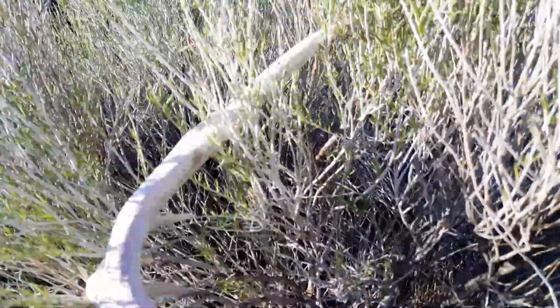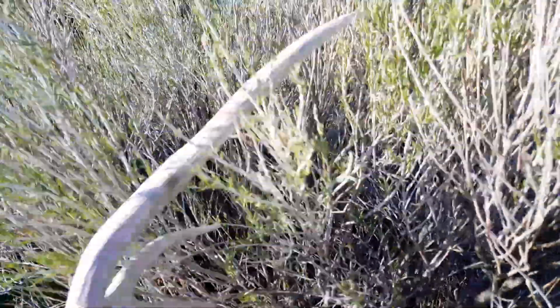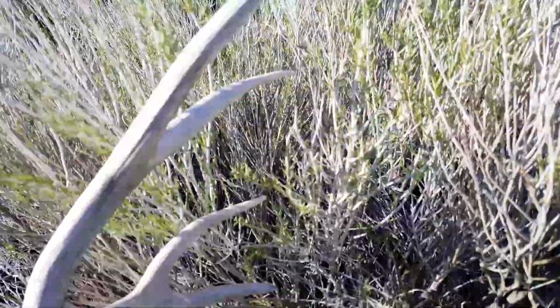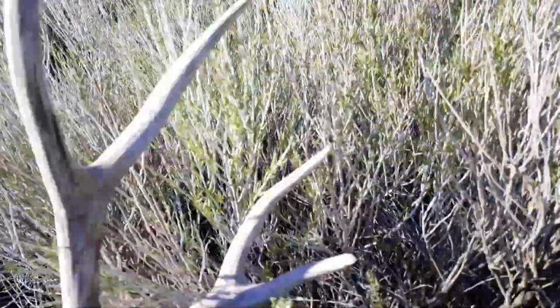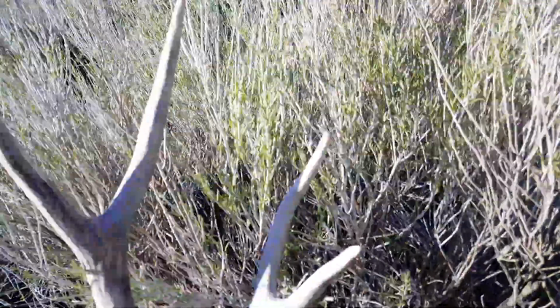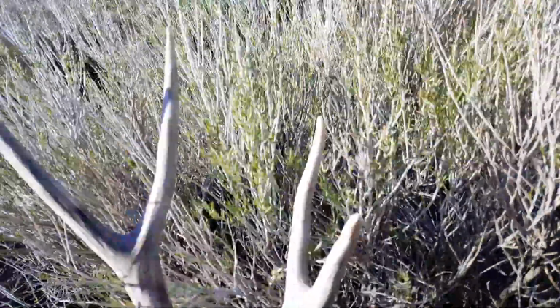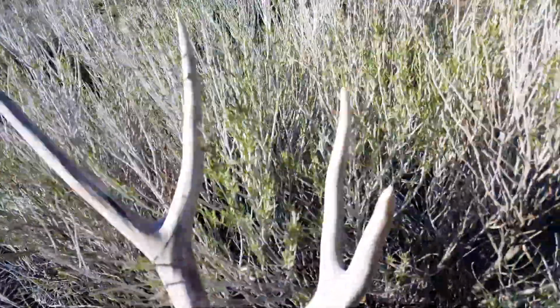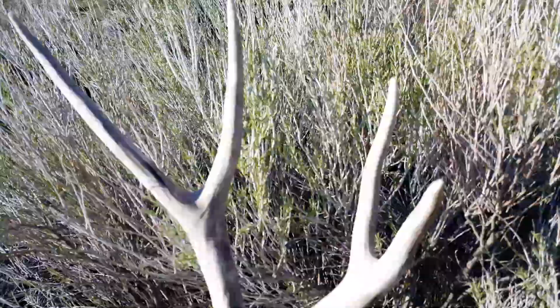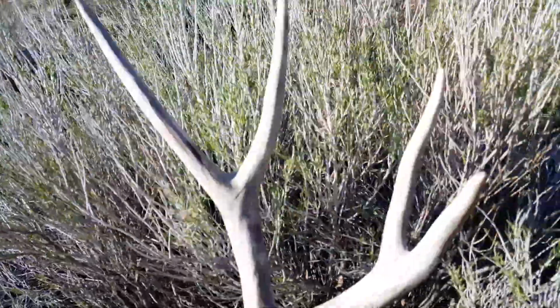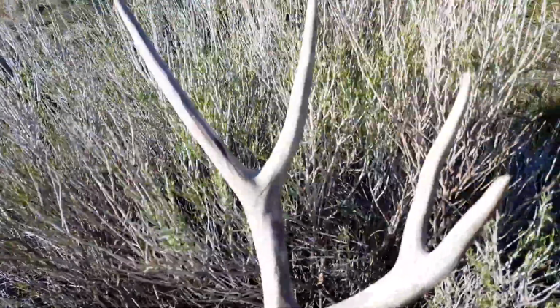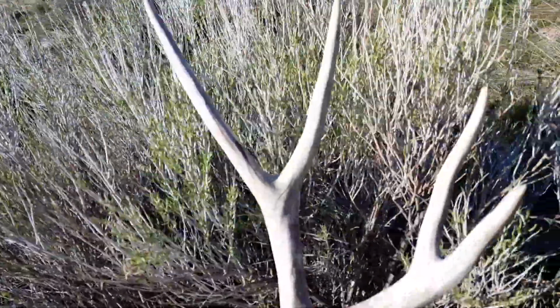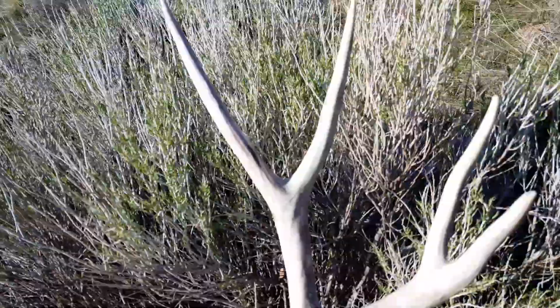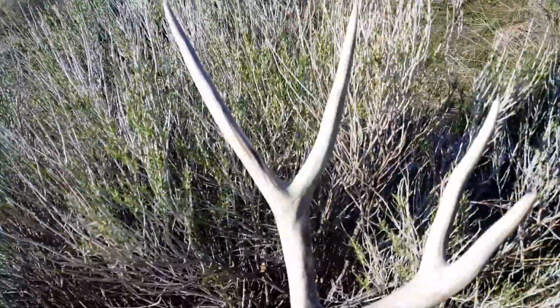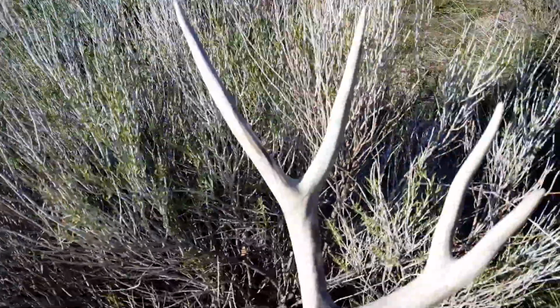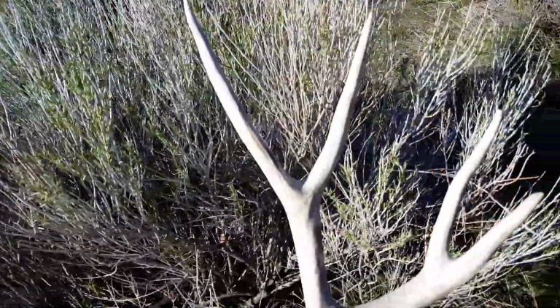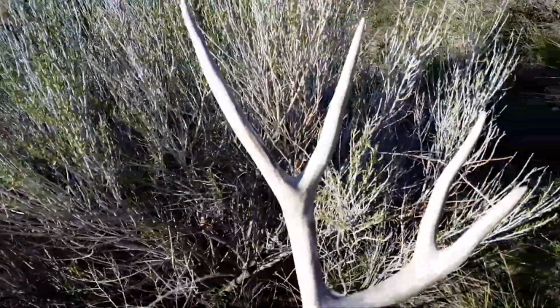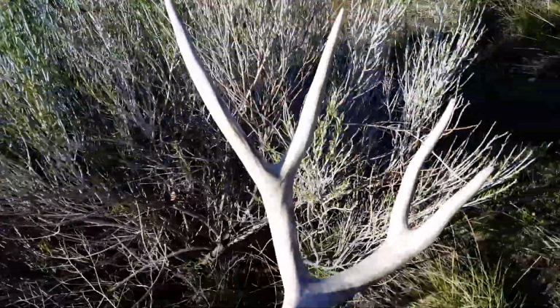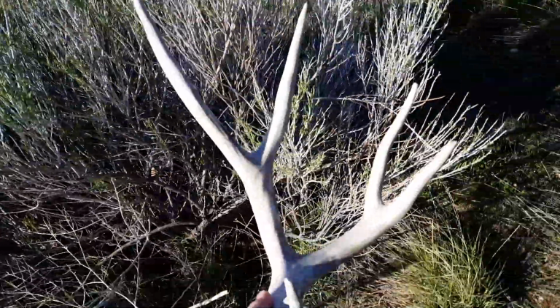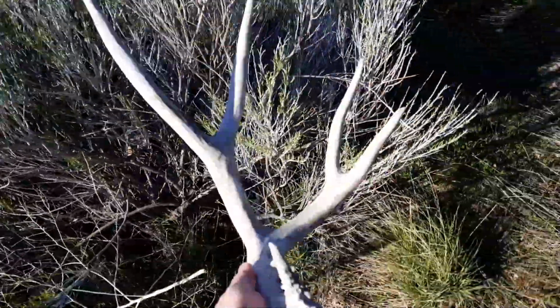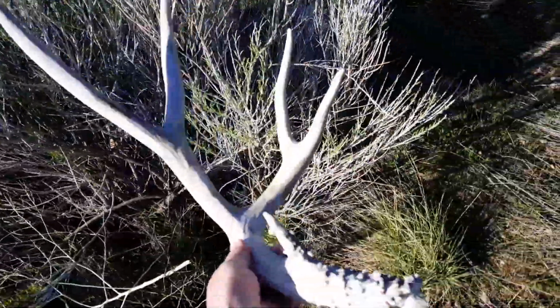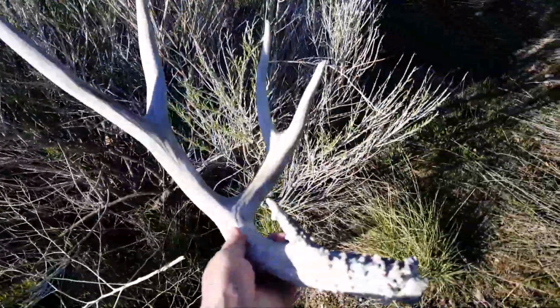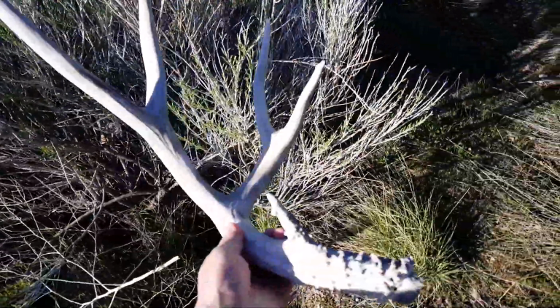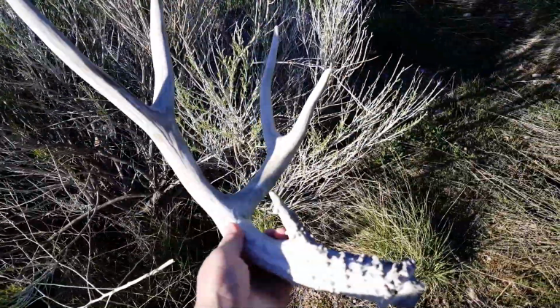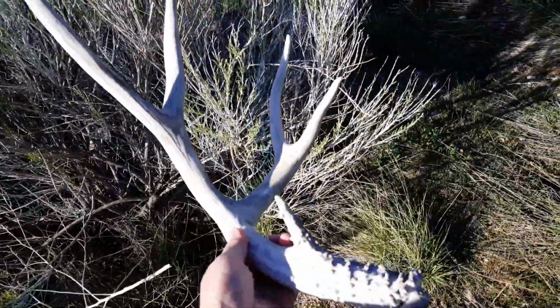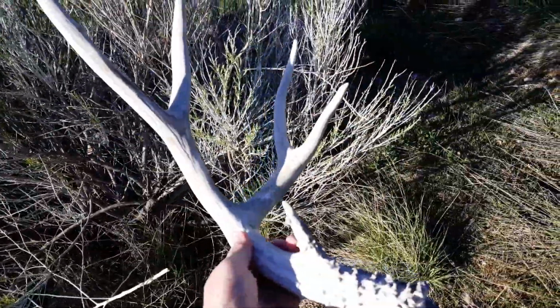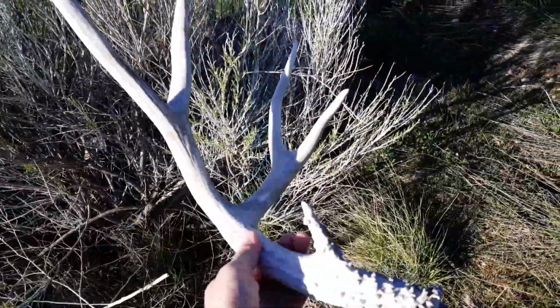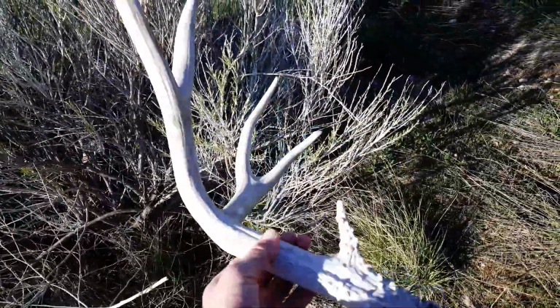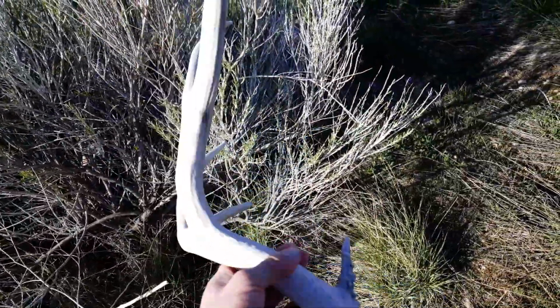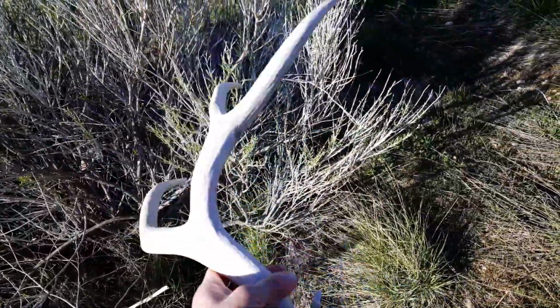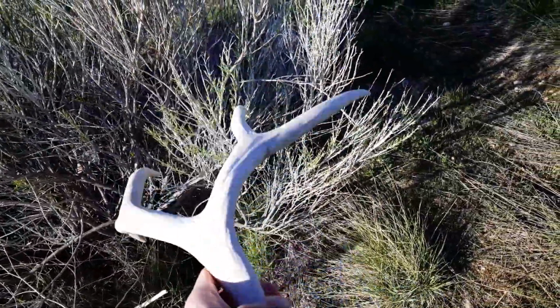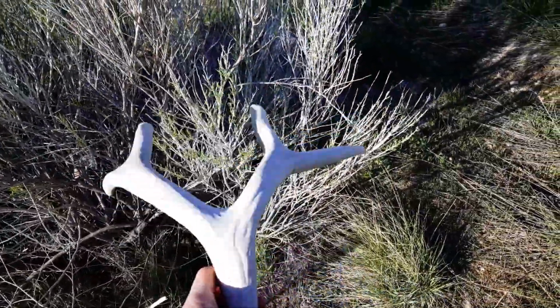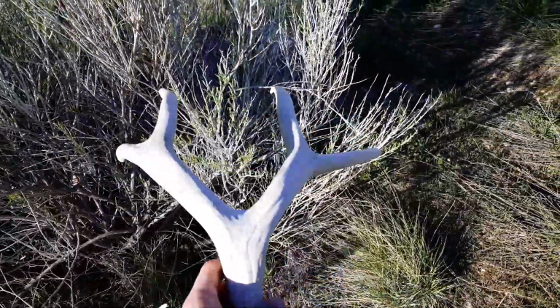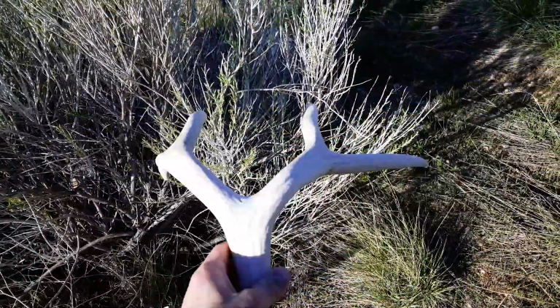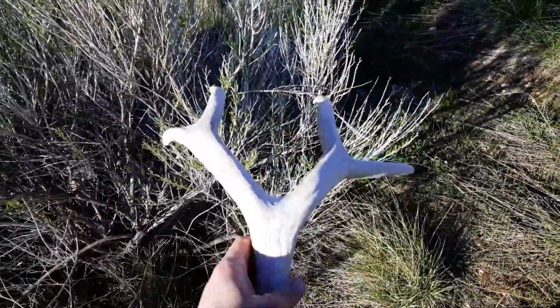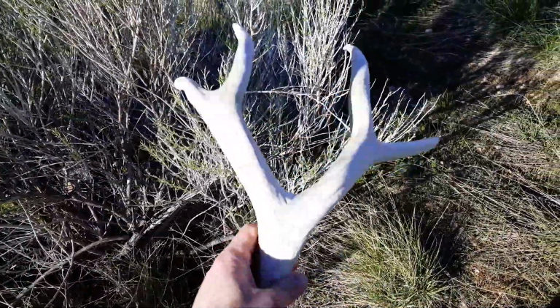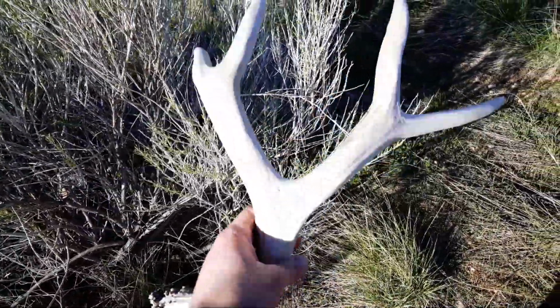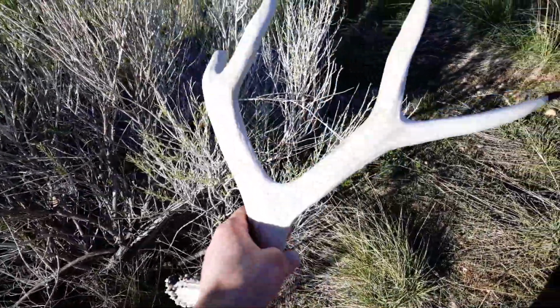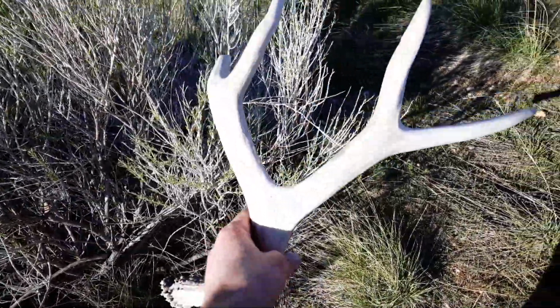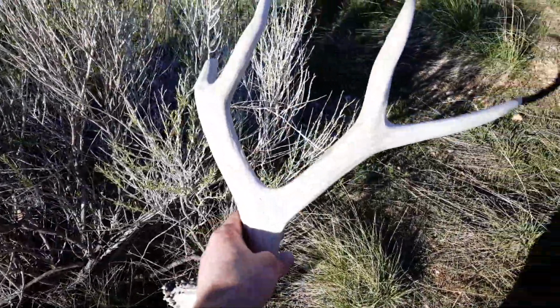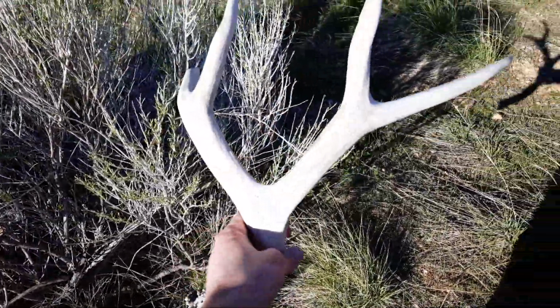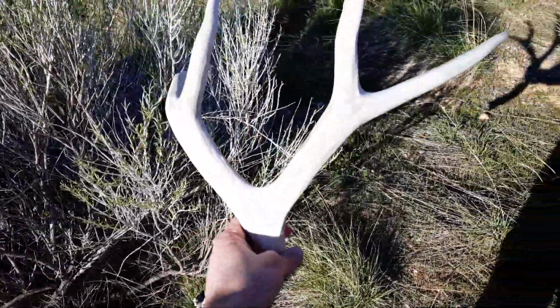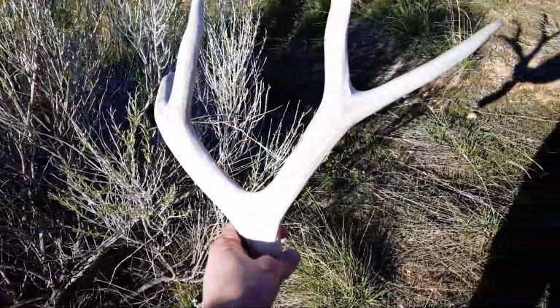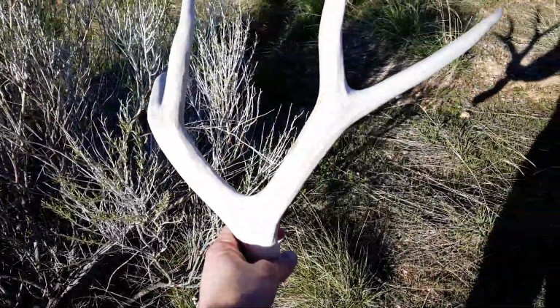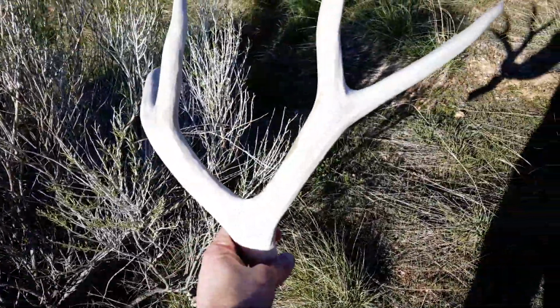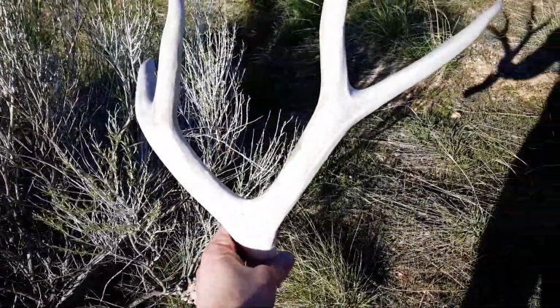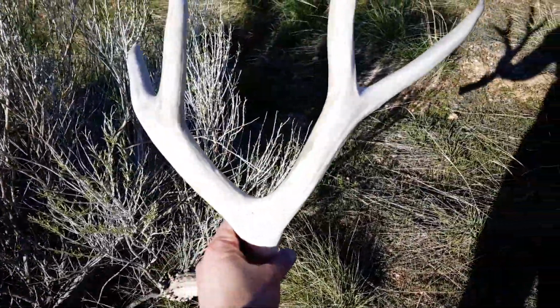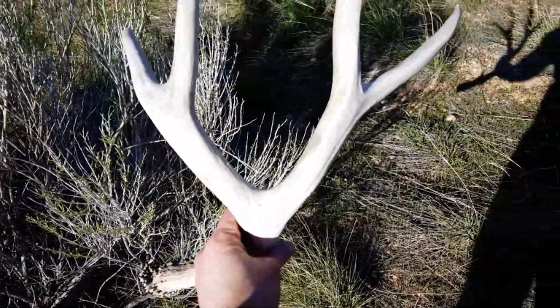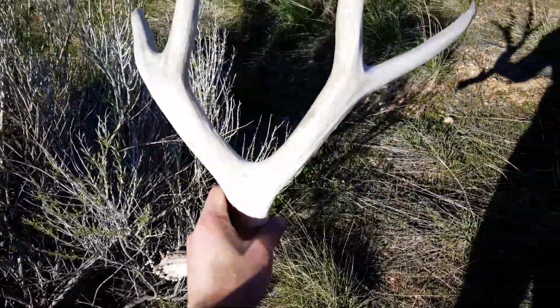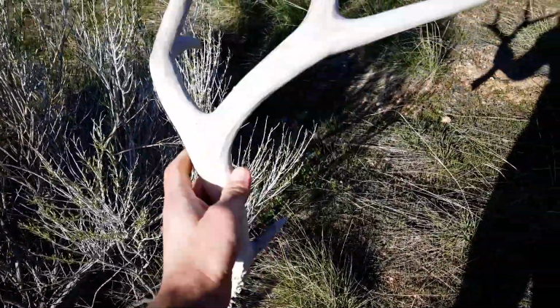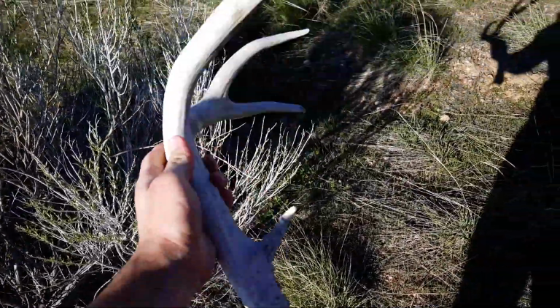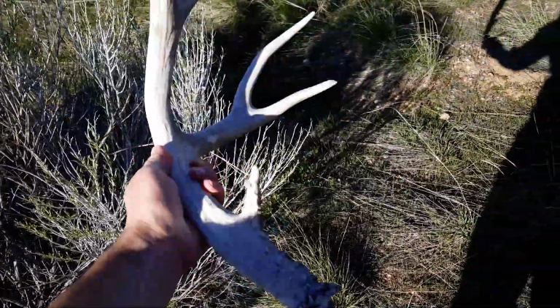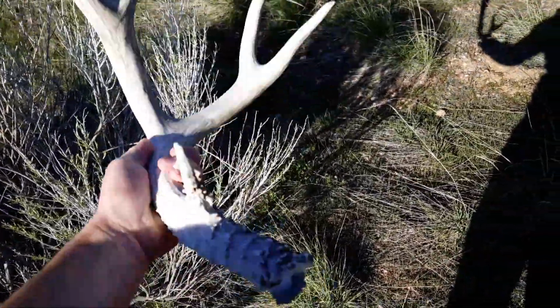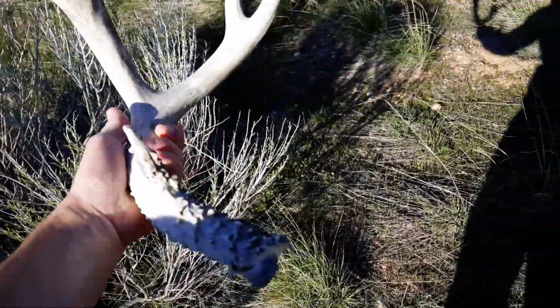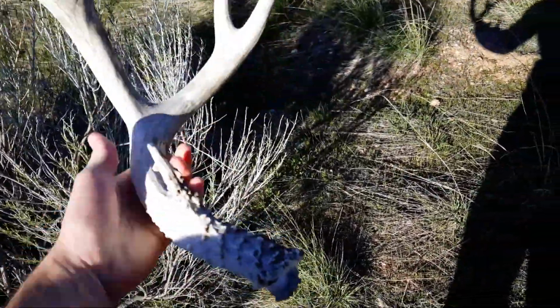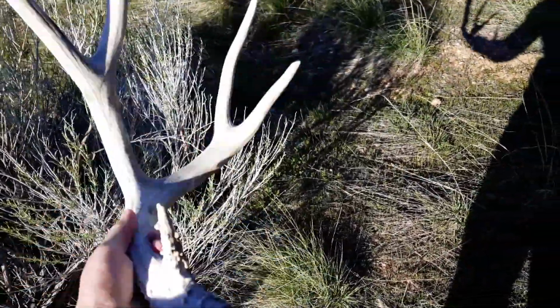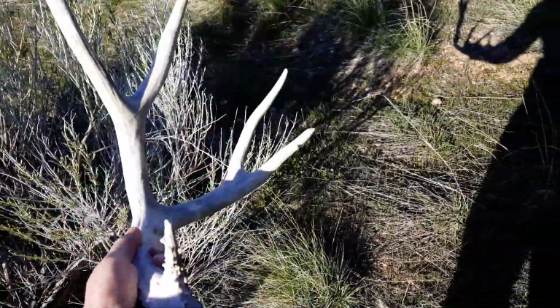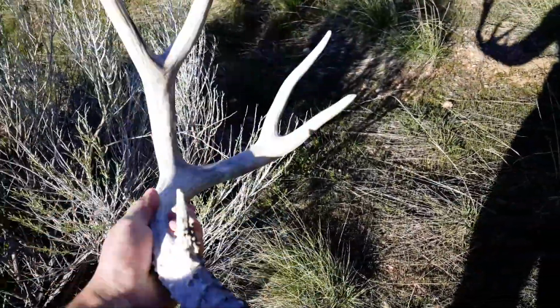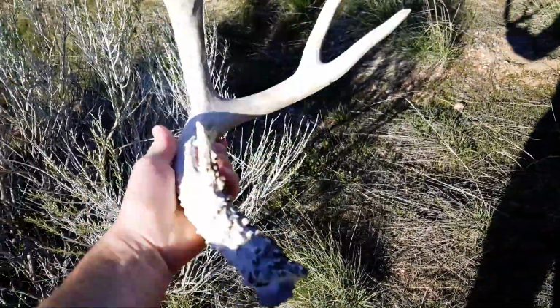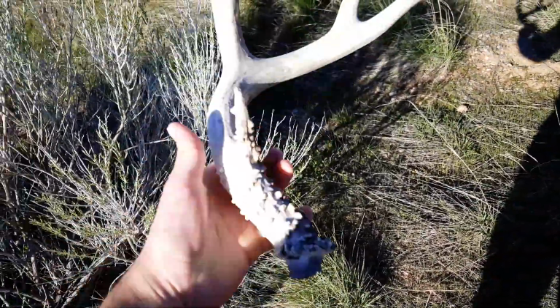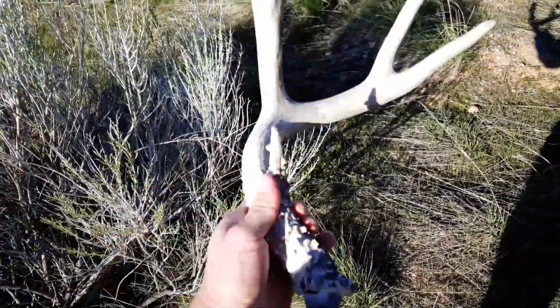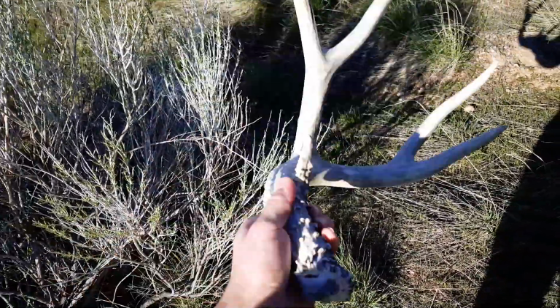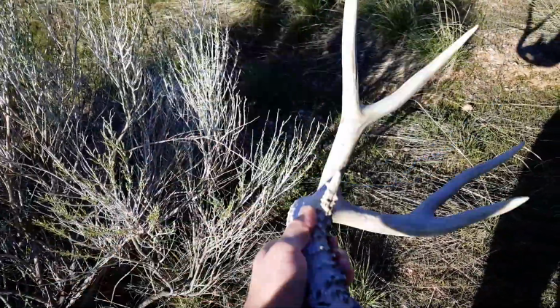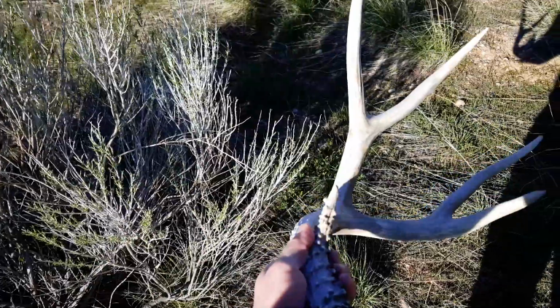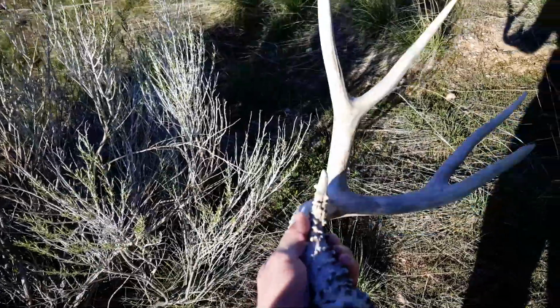That's a good horn. Dang, that's a big buck.